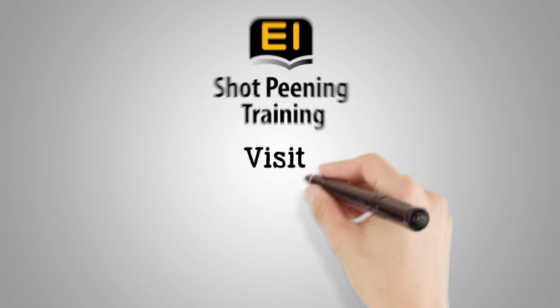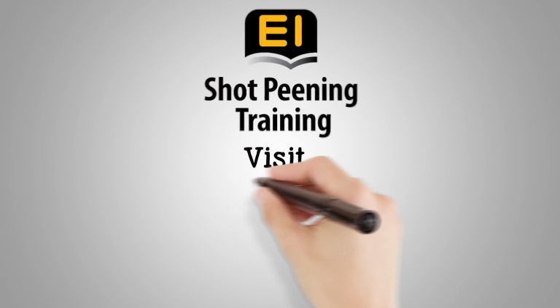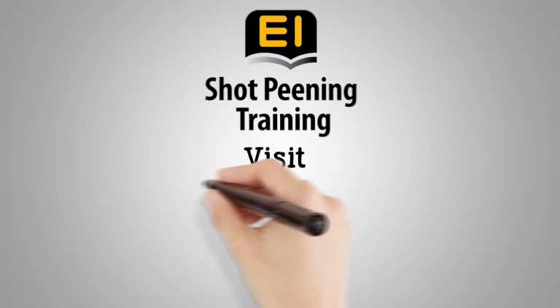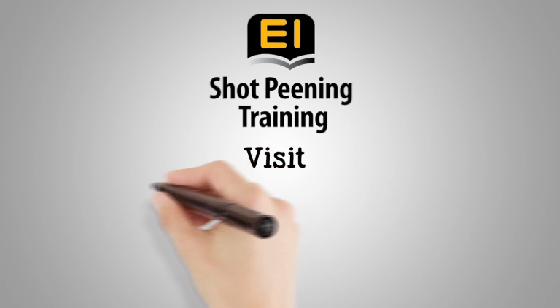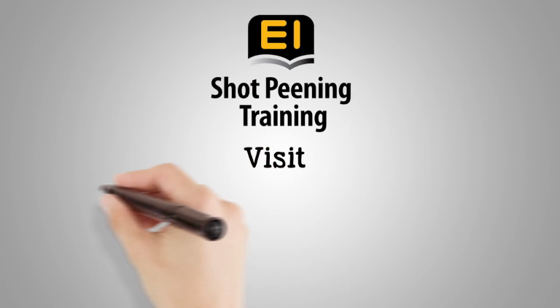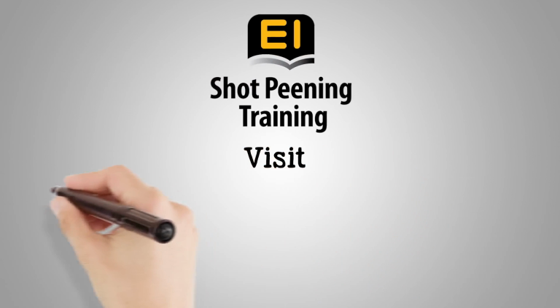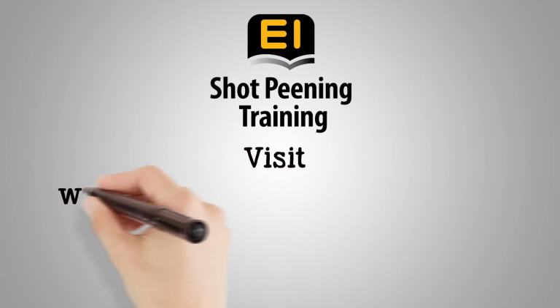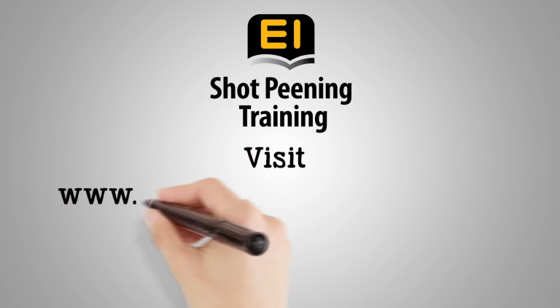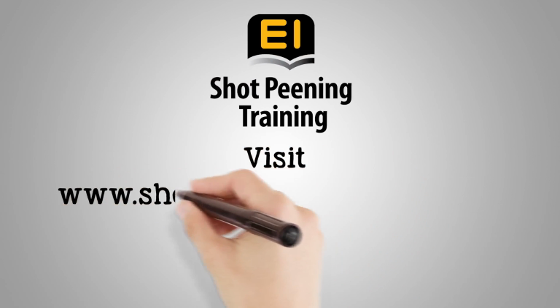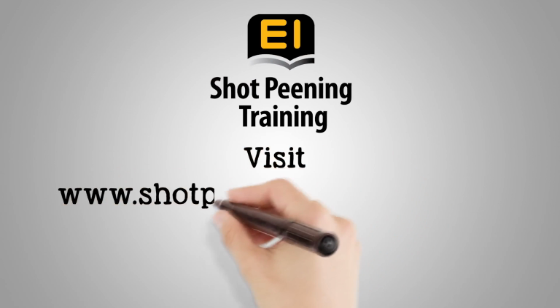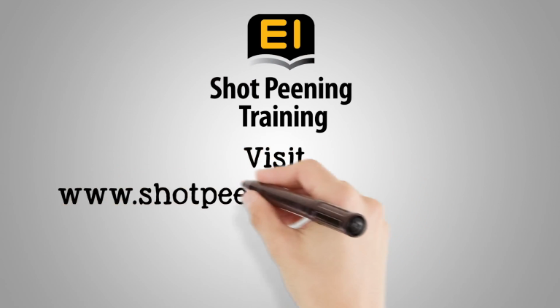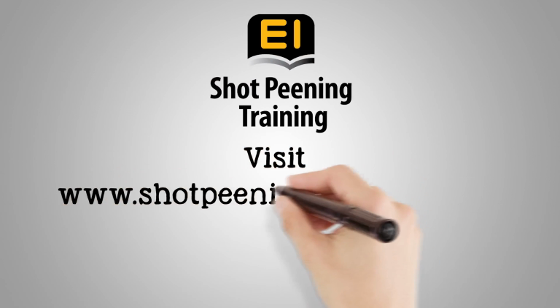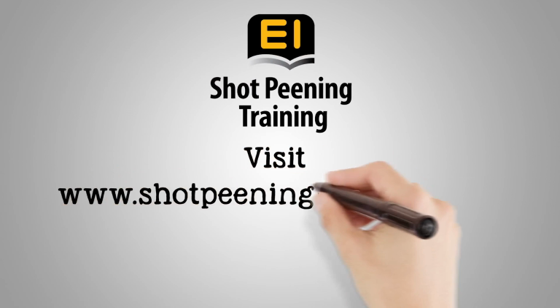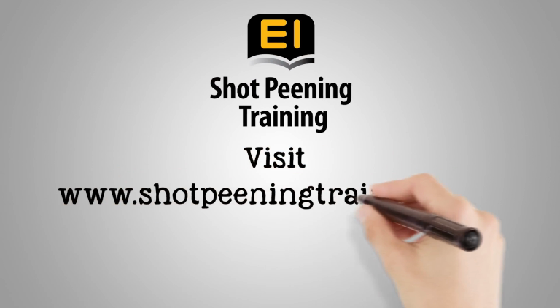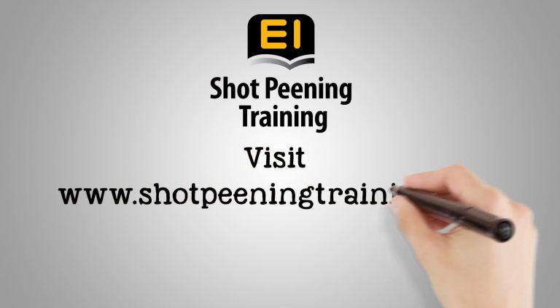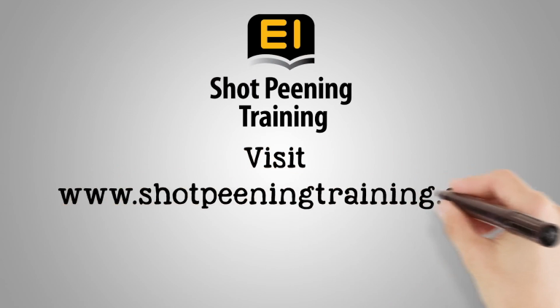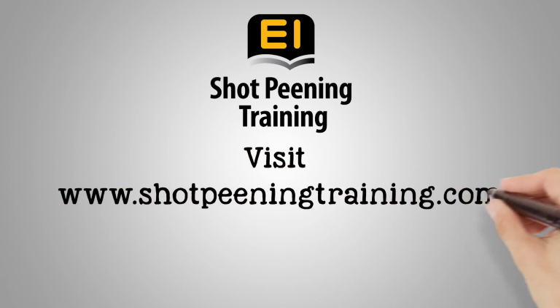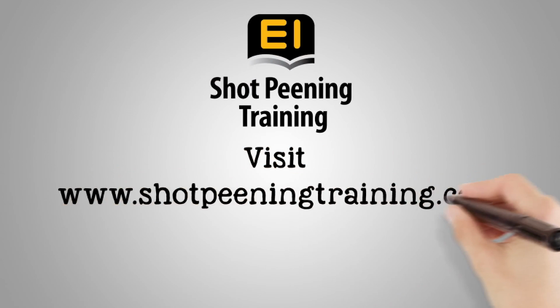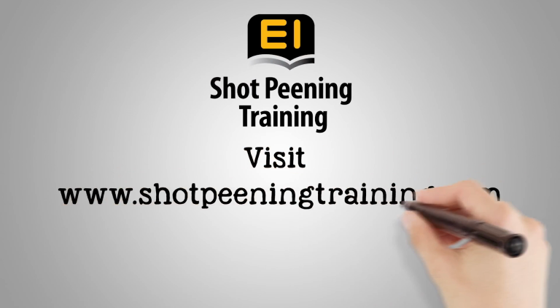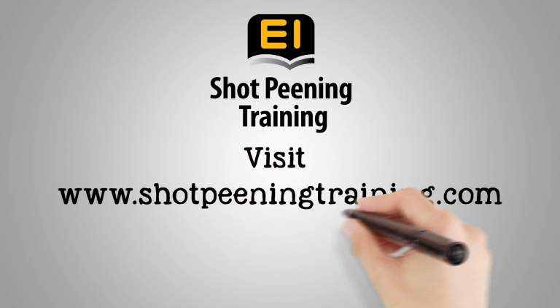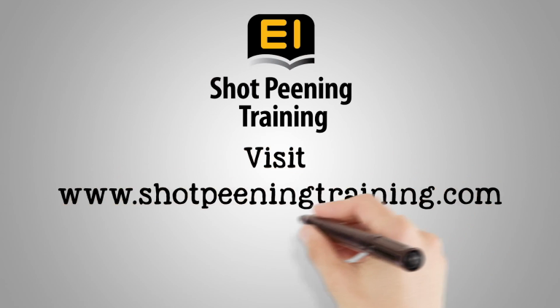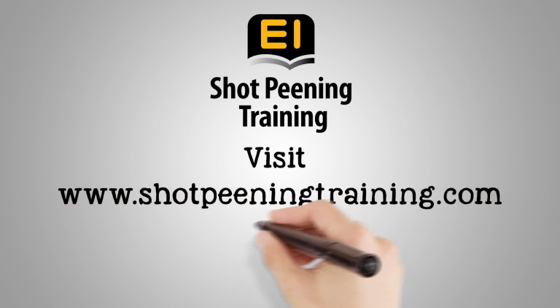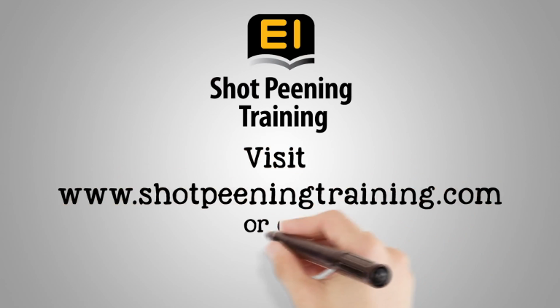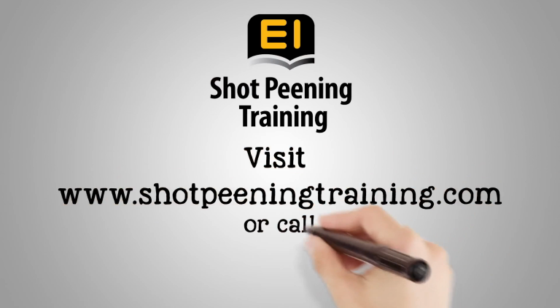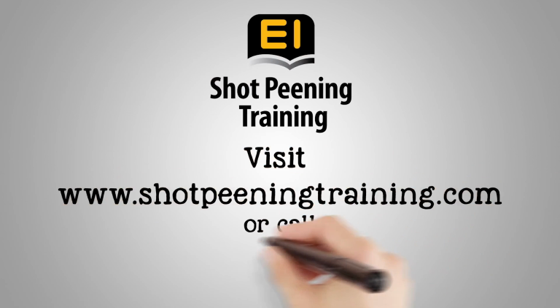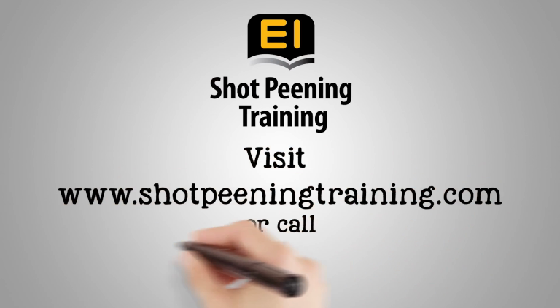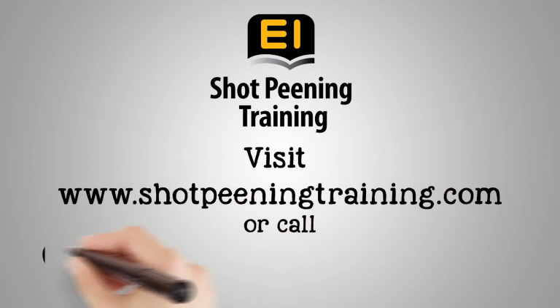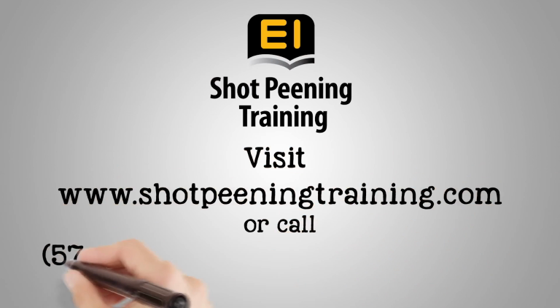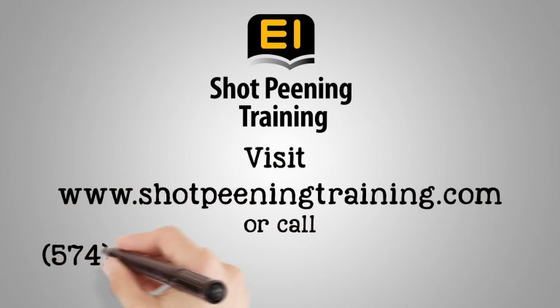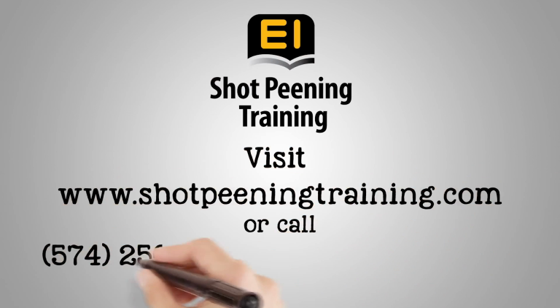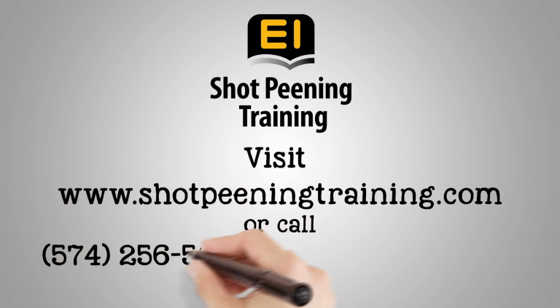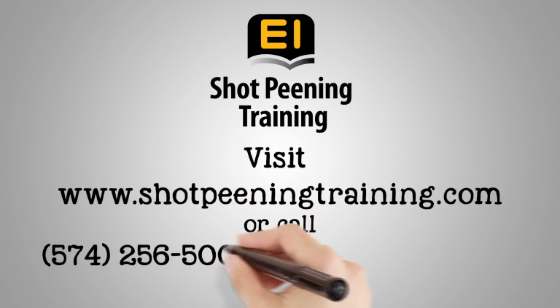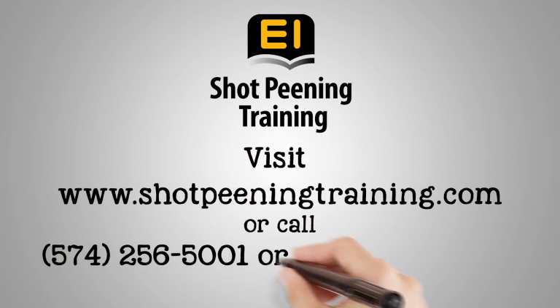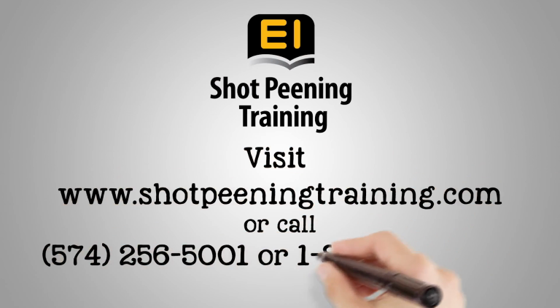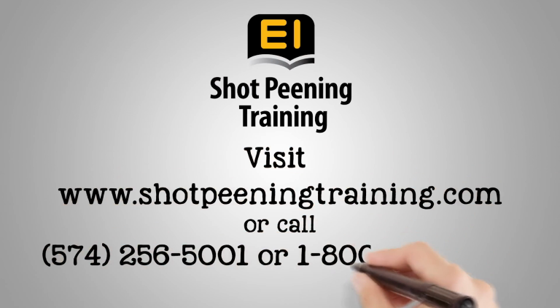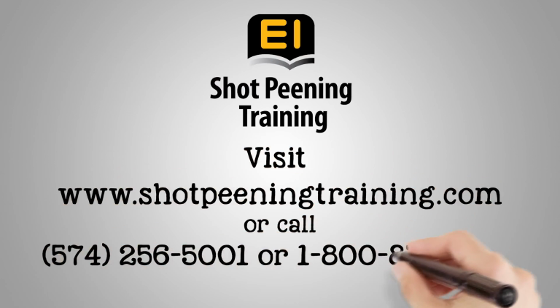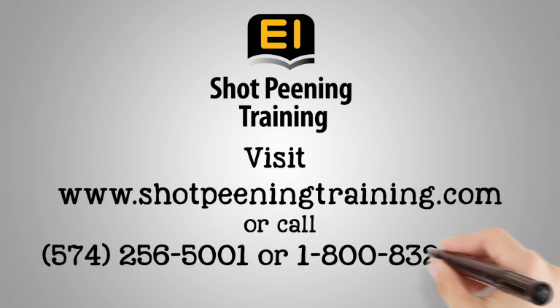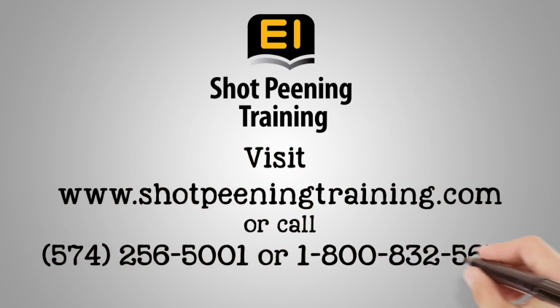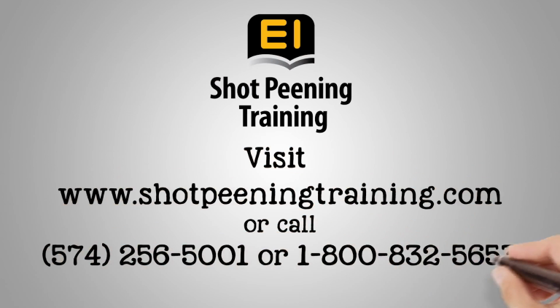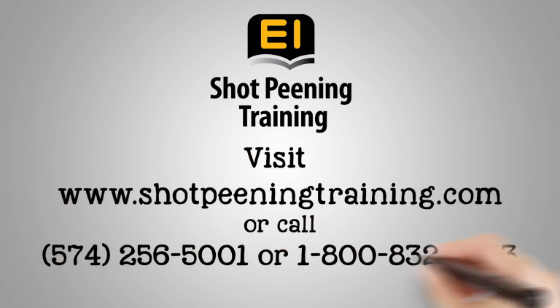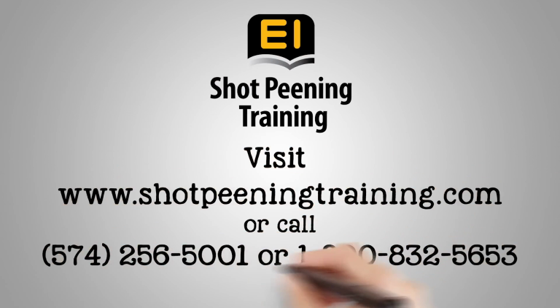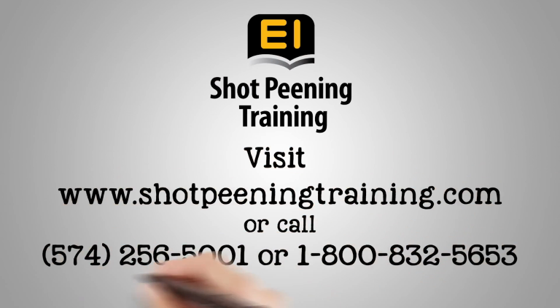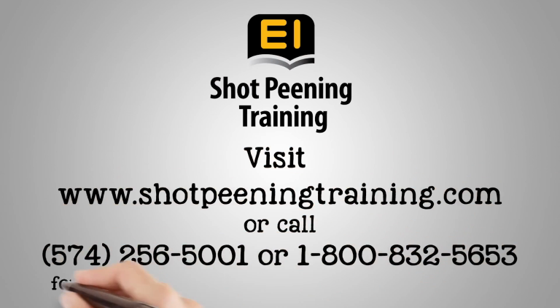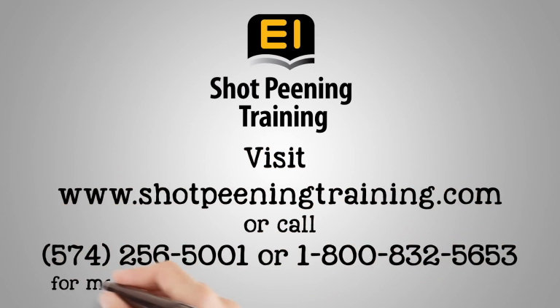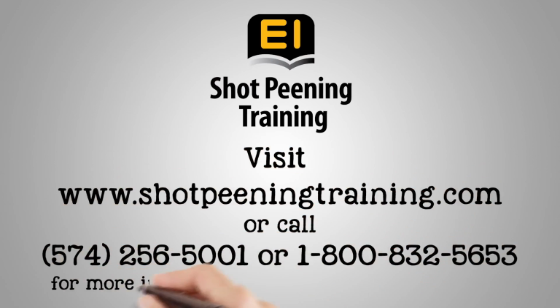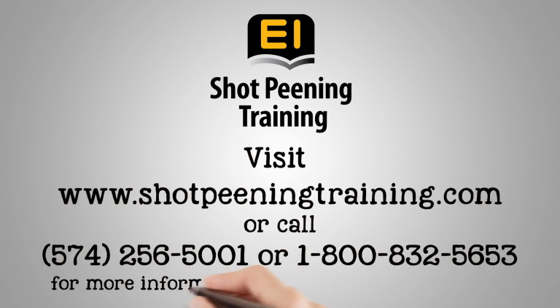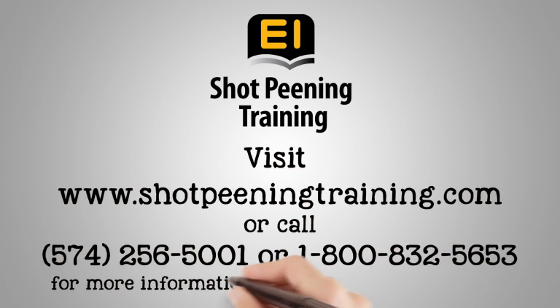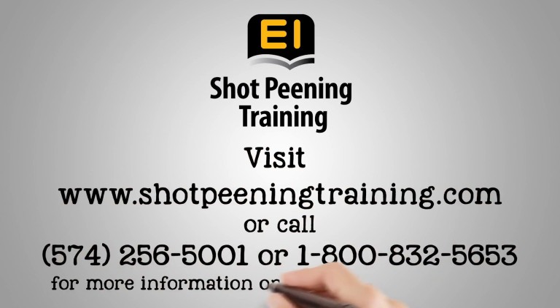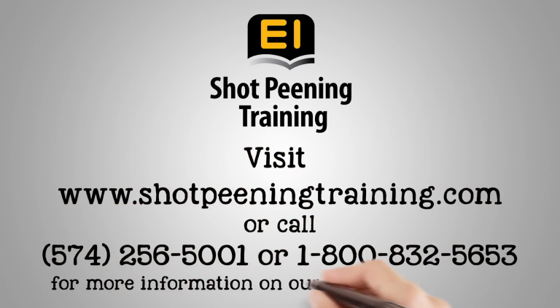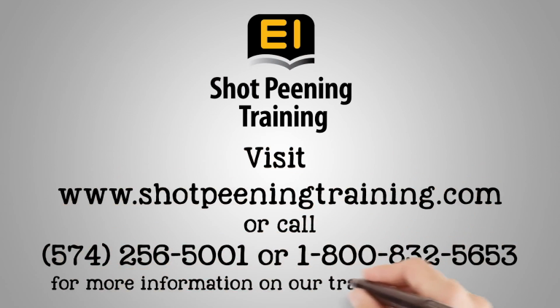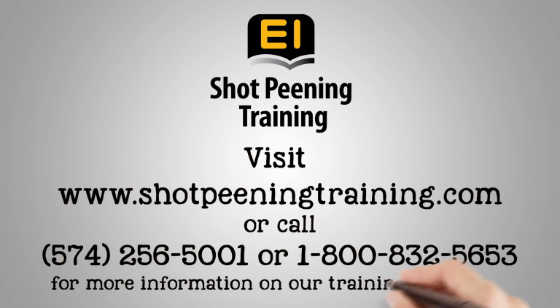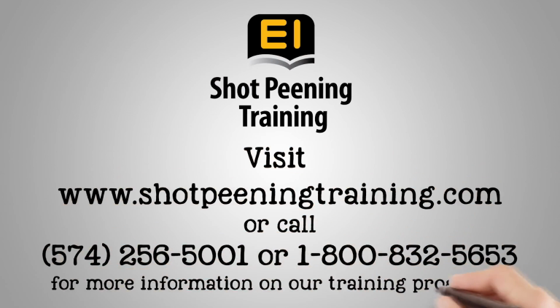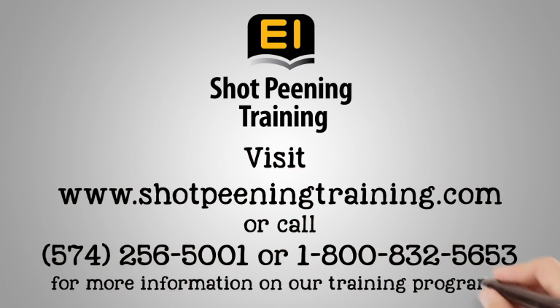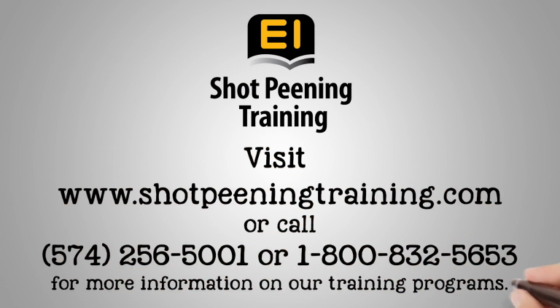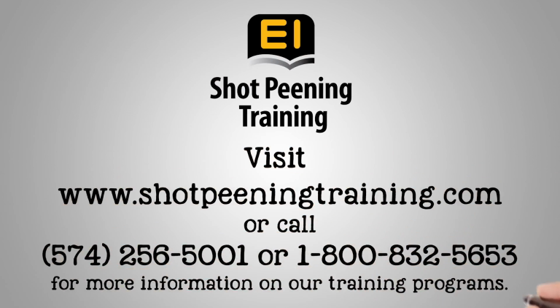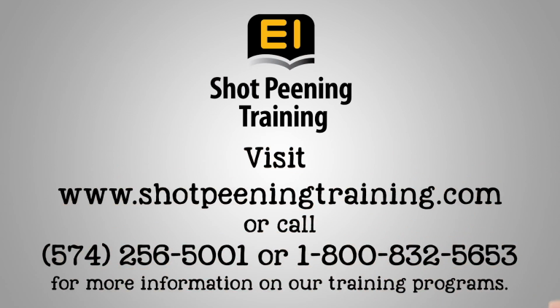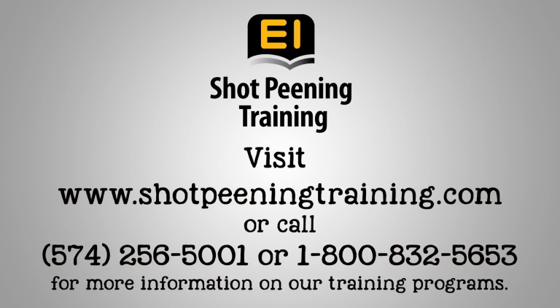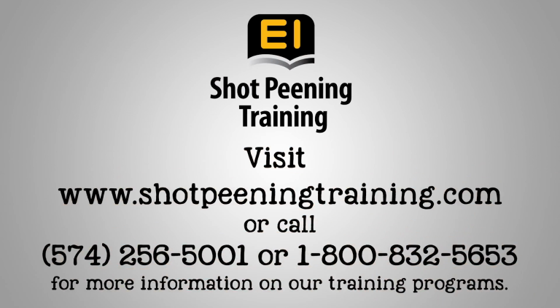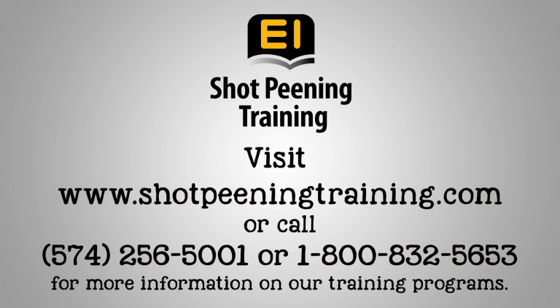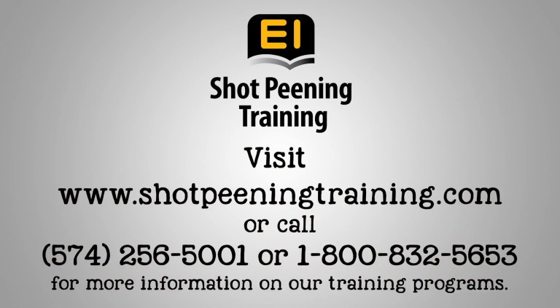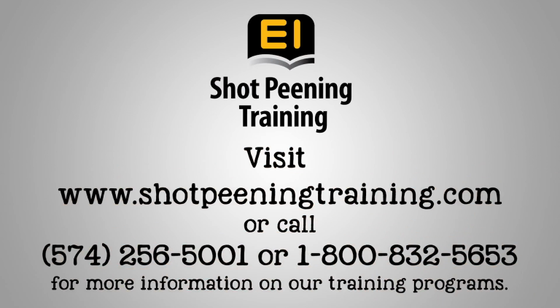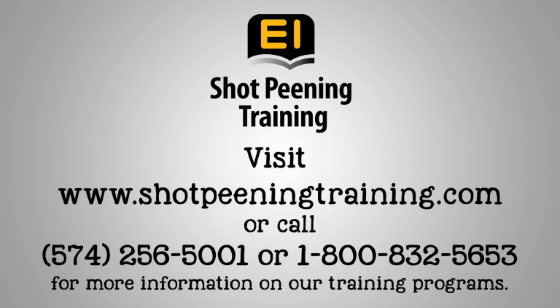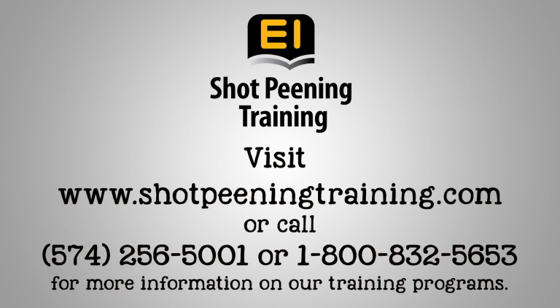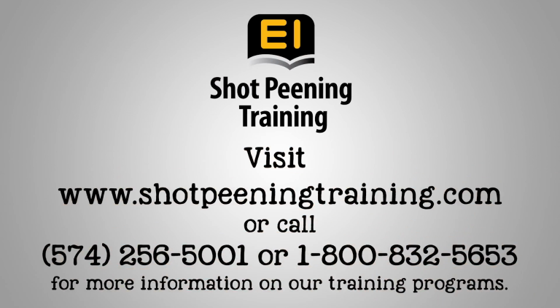For more information on how our training programs can benefit you and your company, call us or visit our website today.